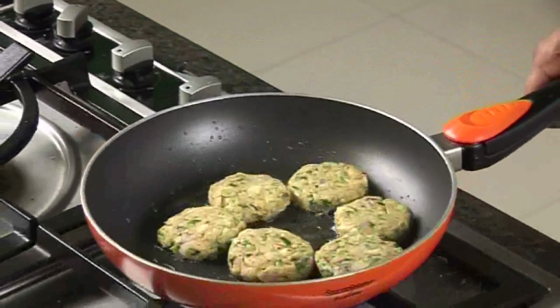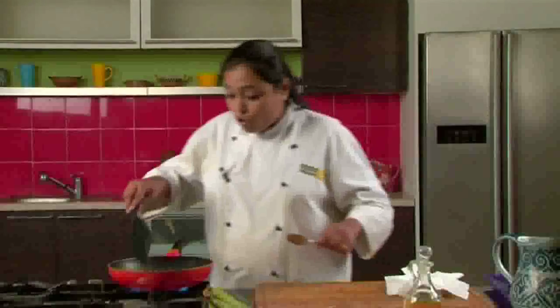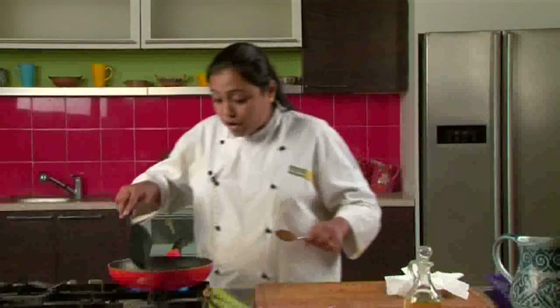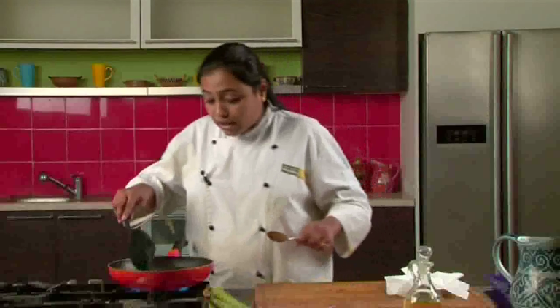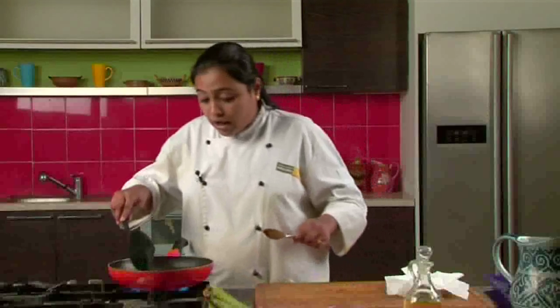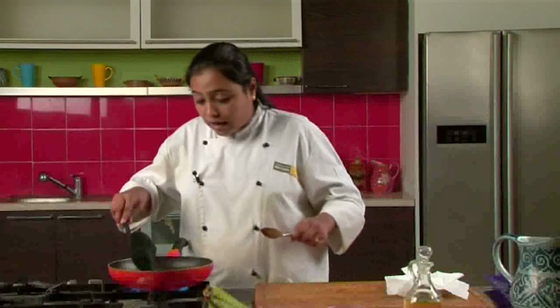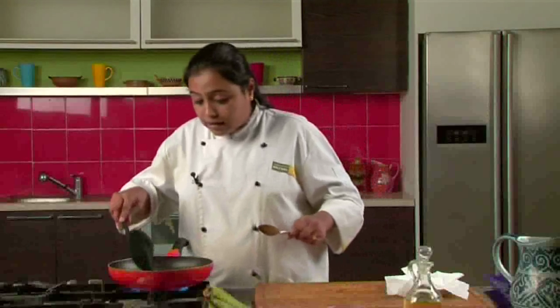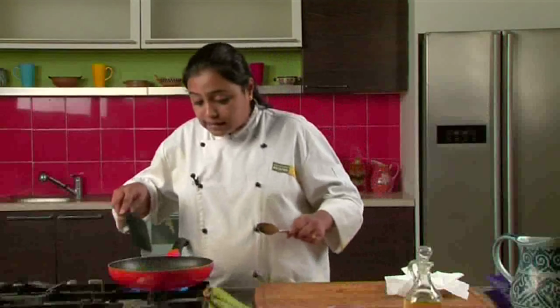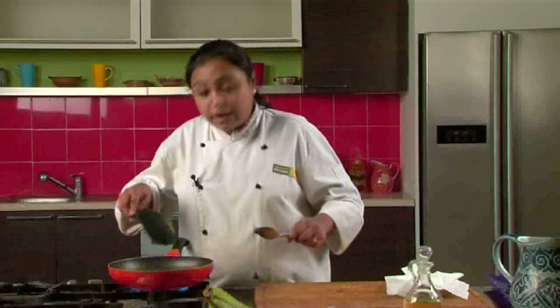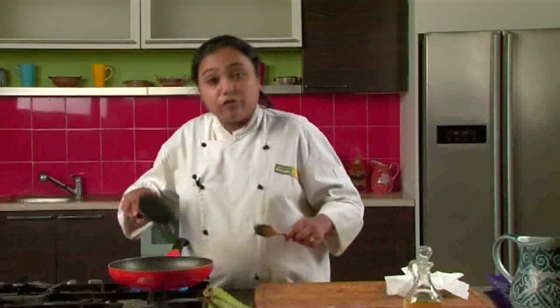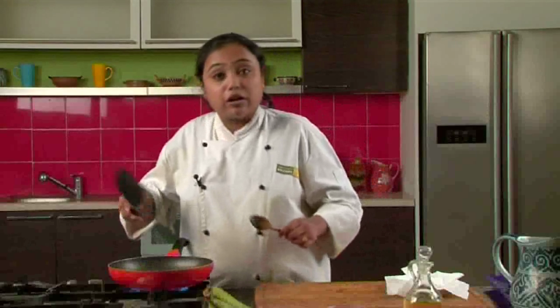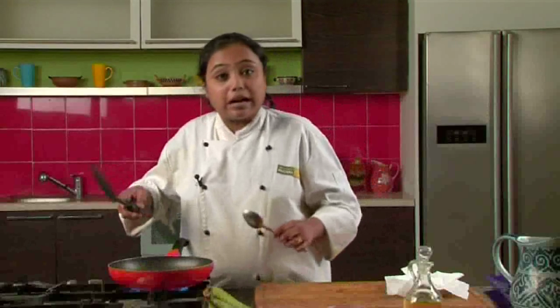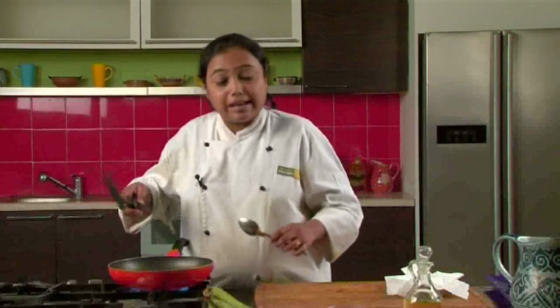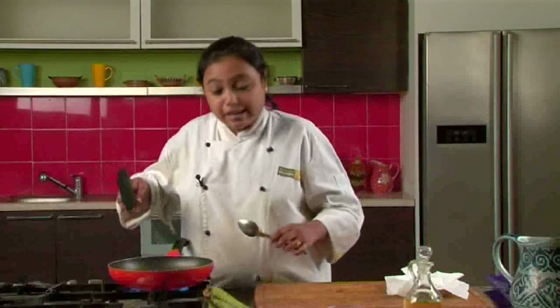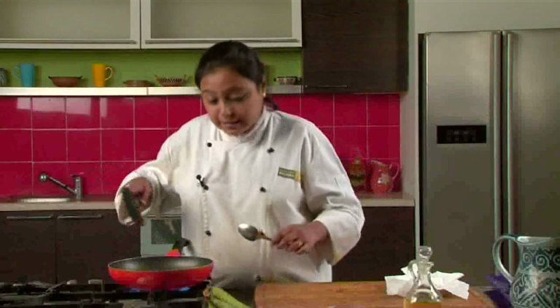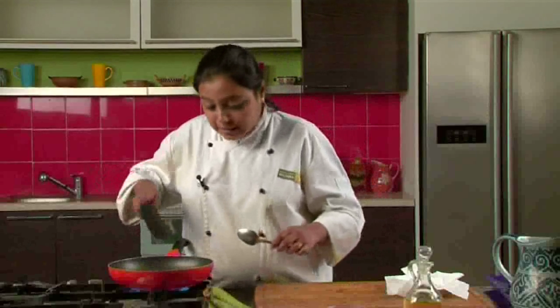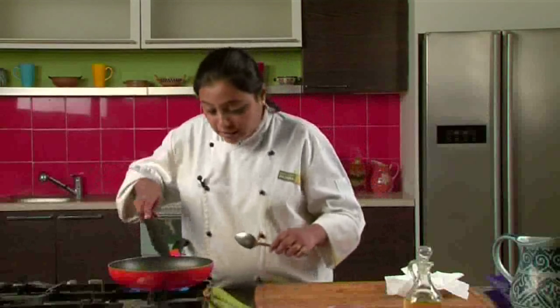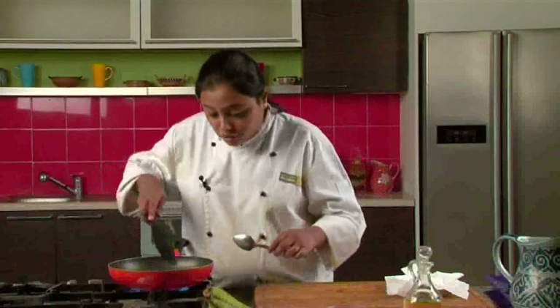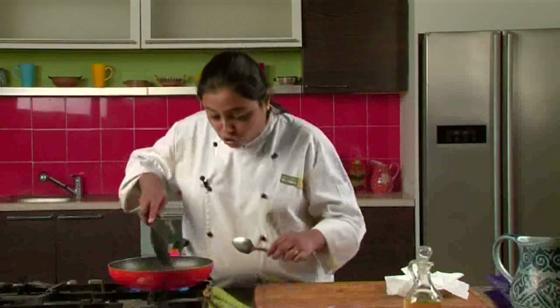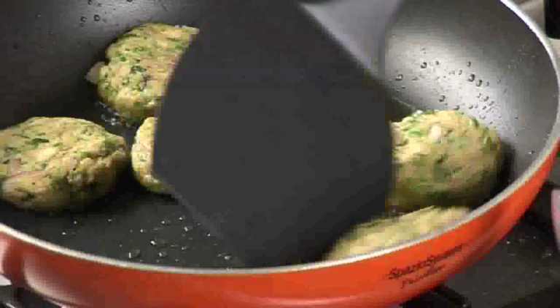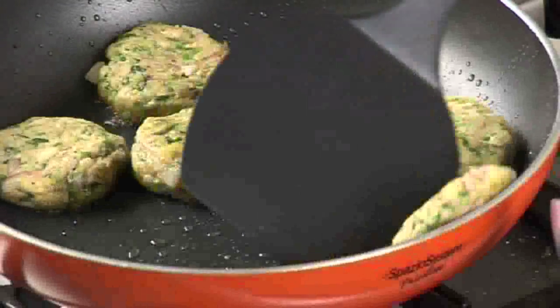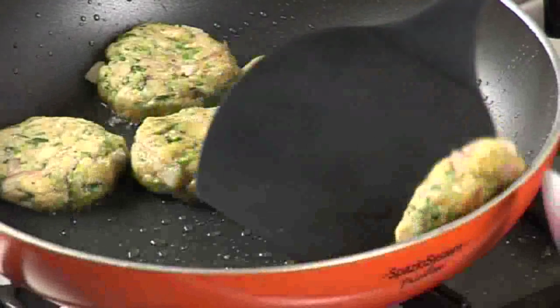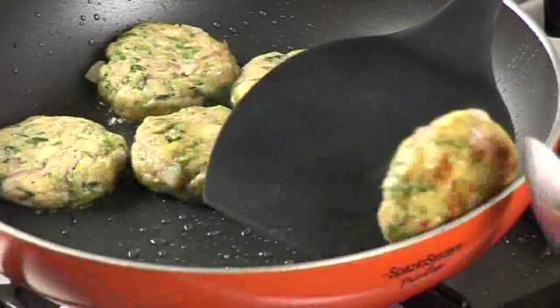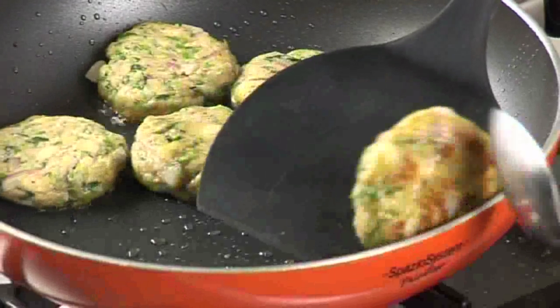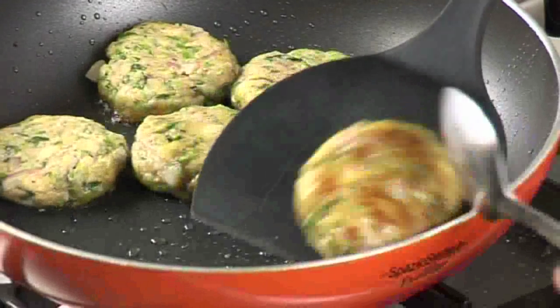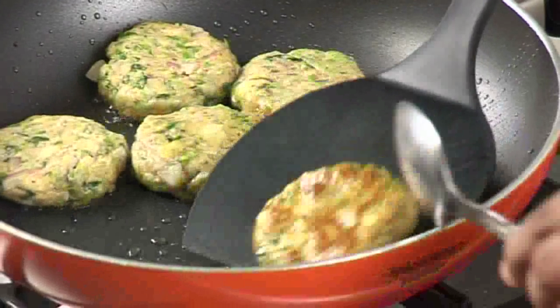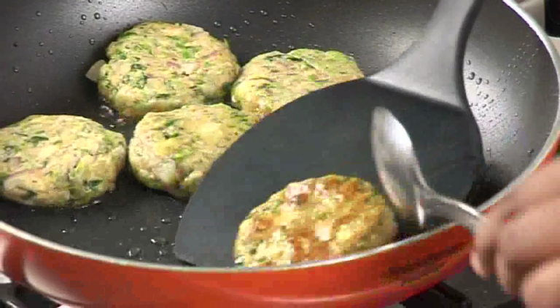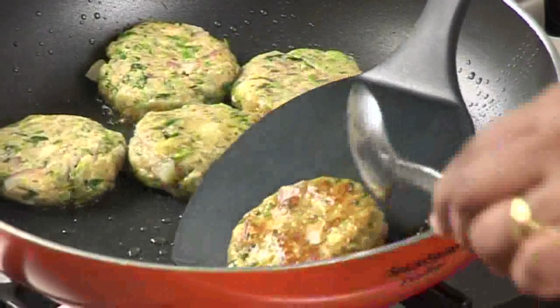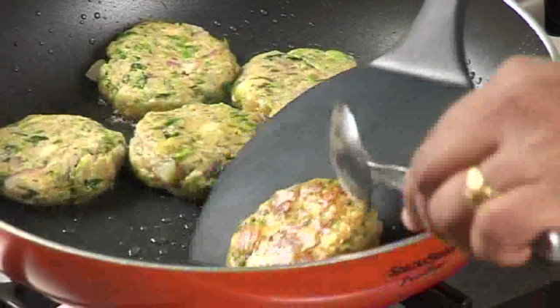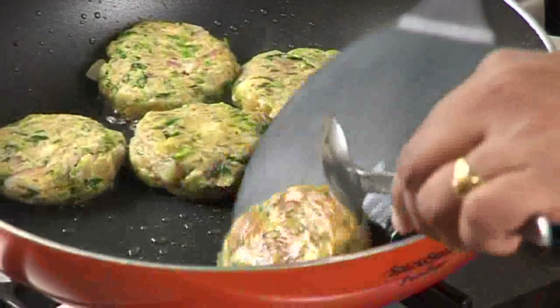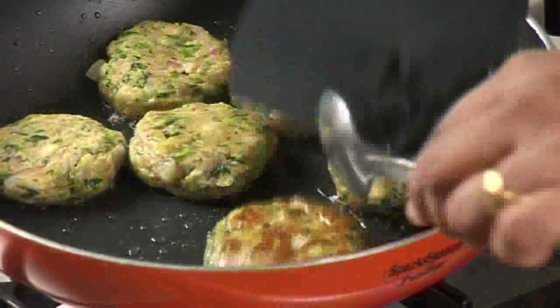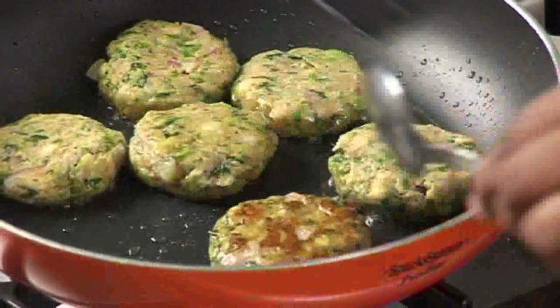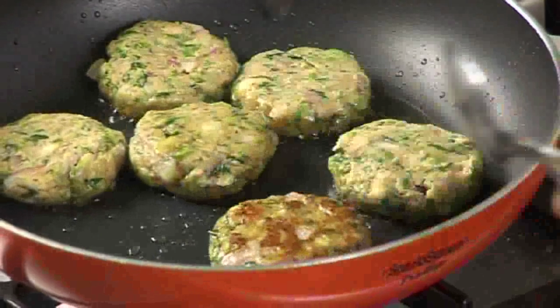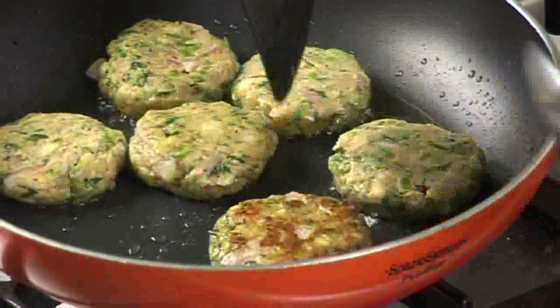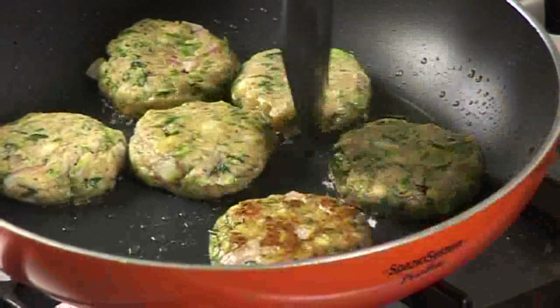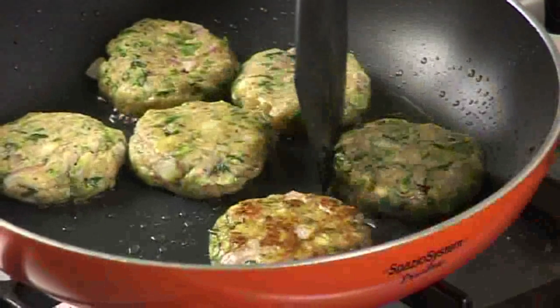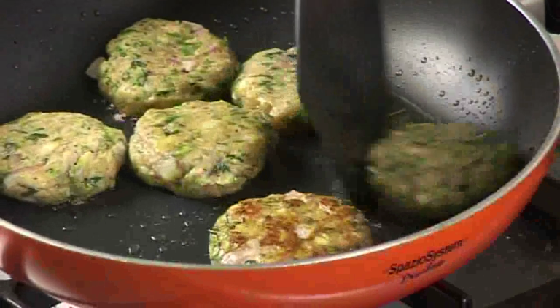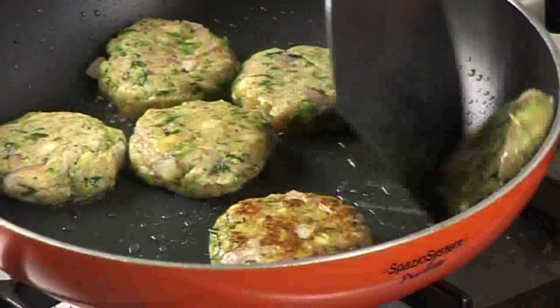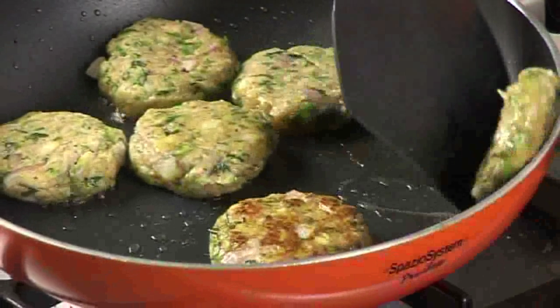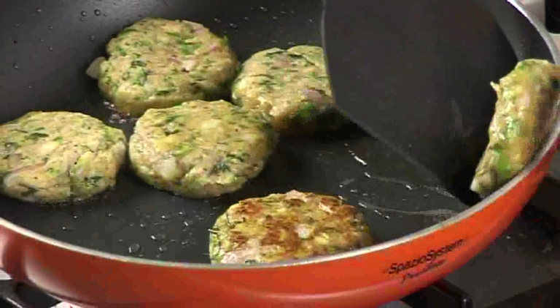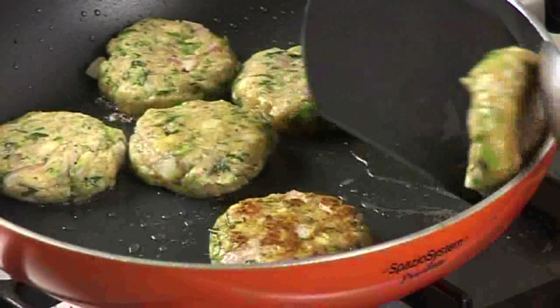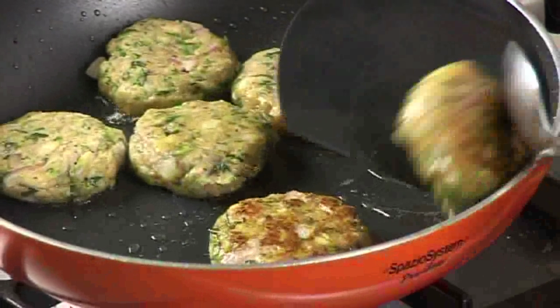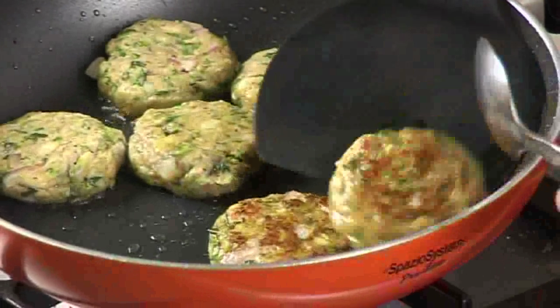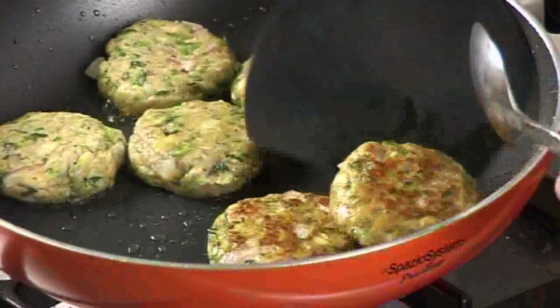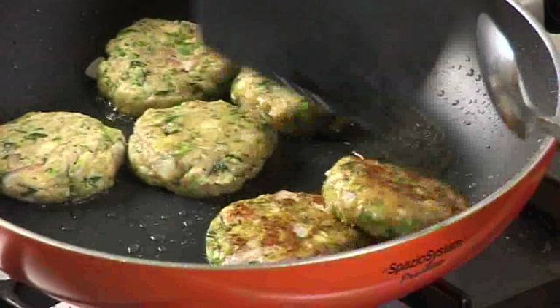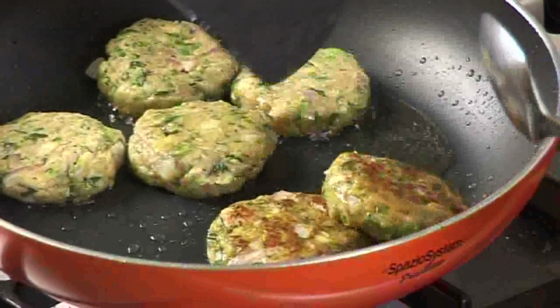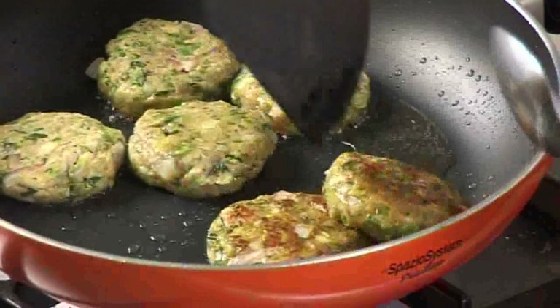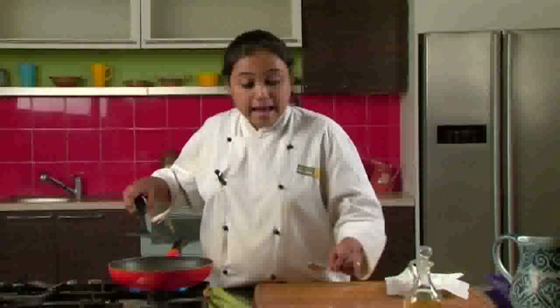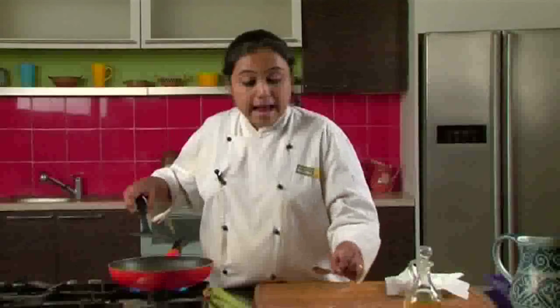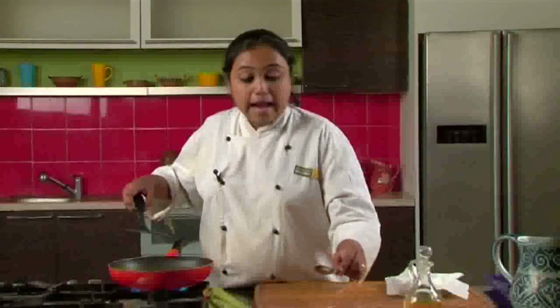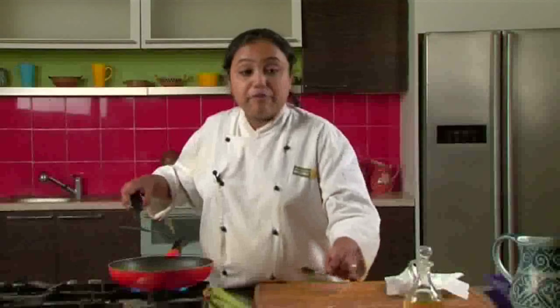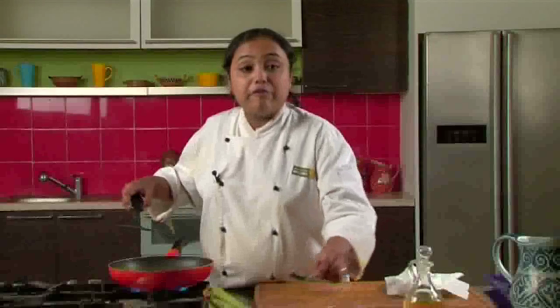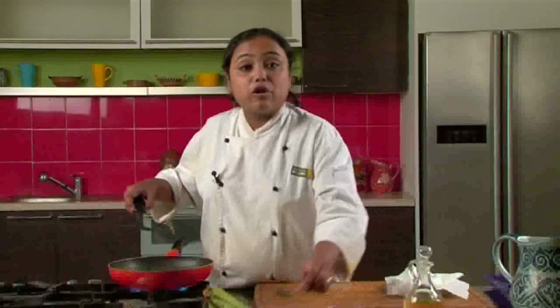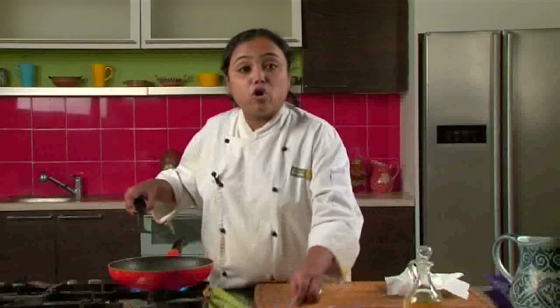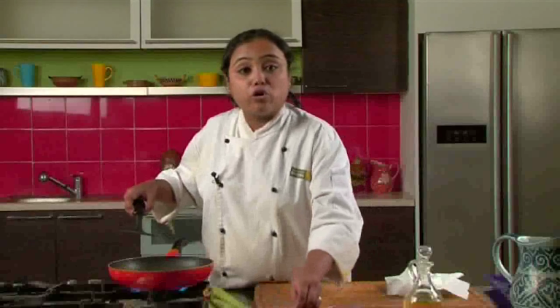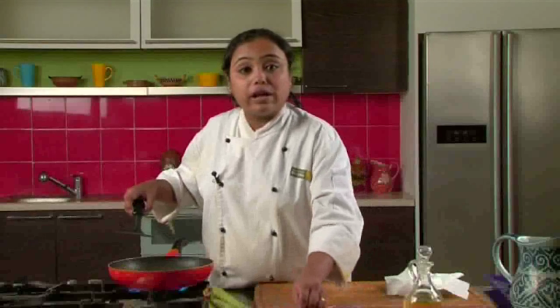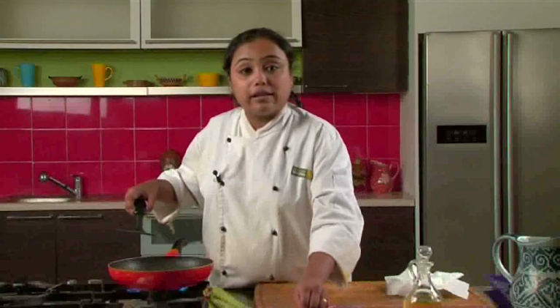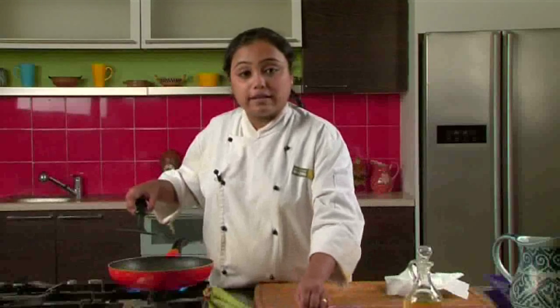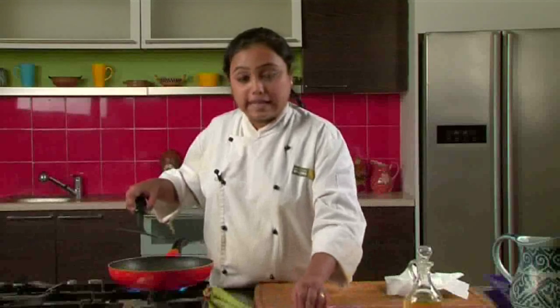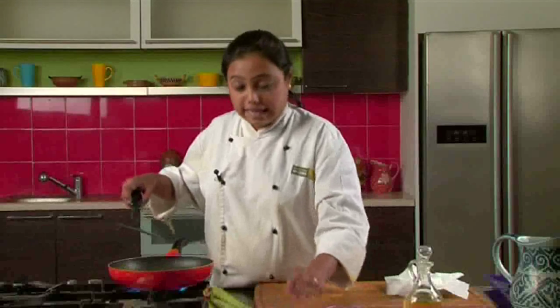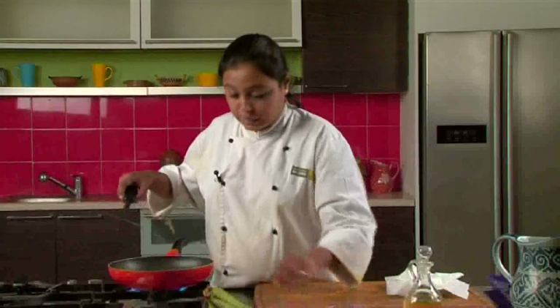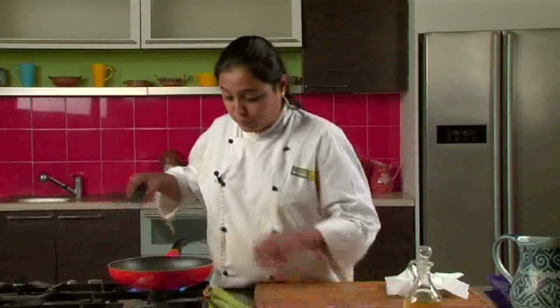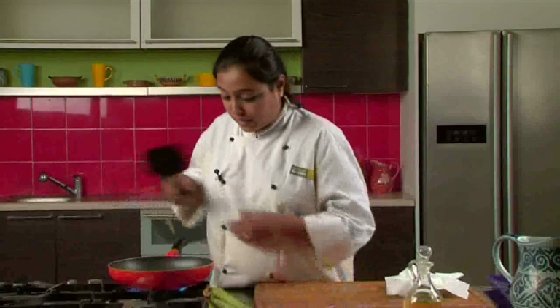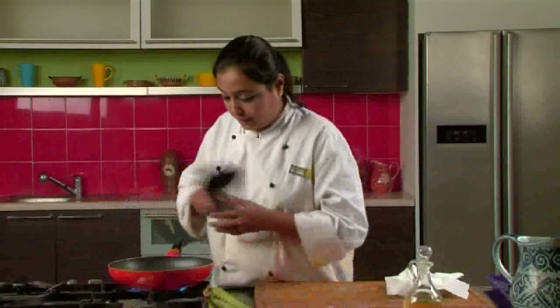The underside of the cutlets is done, so let's flip them one by one and we will cook the other side as well.